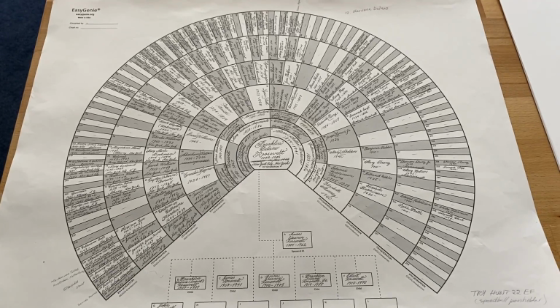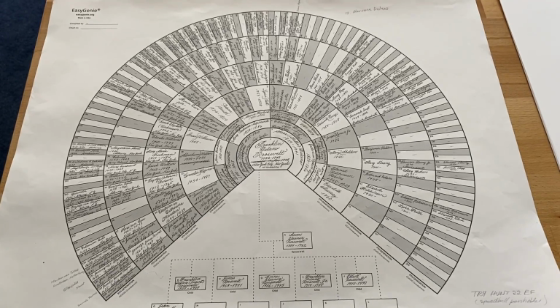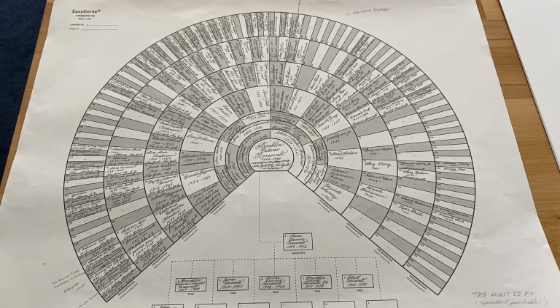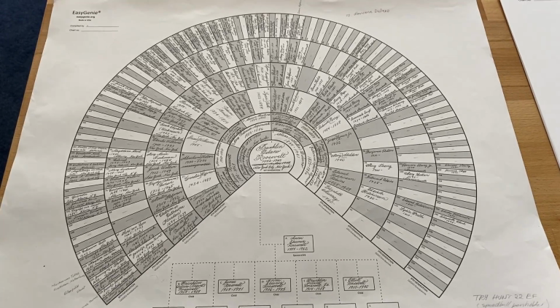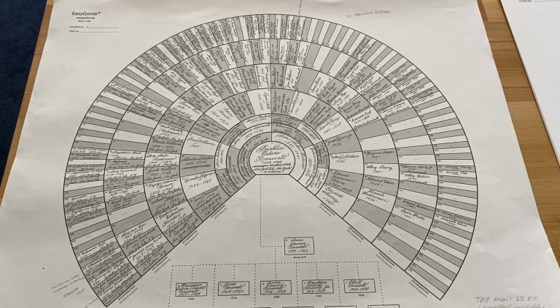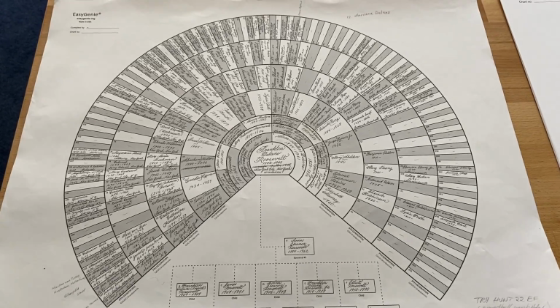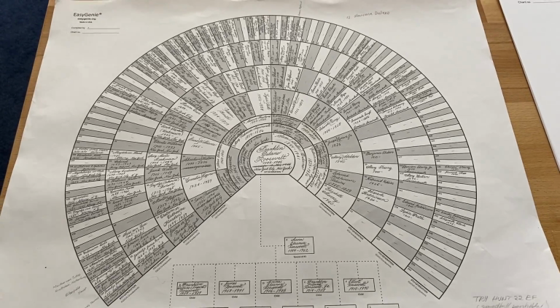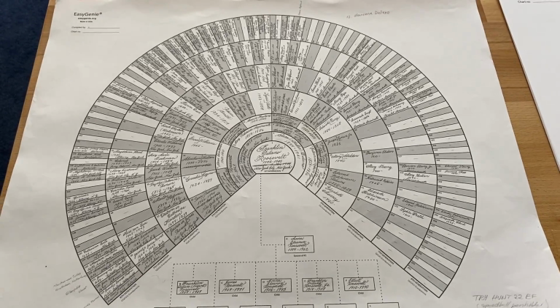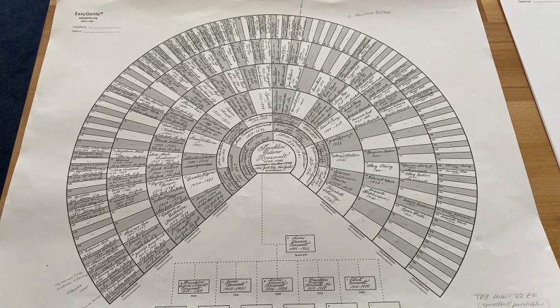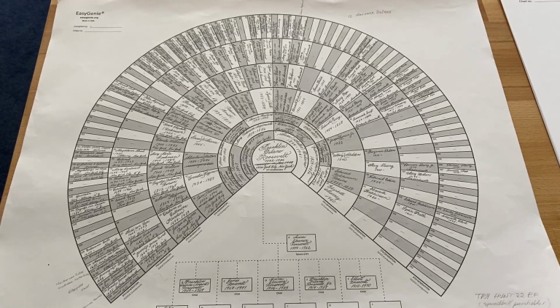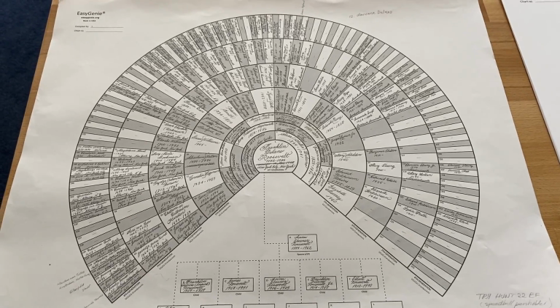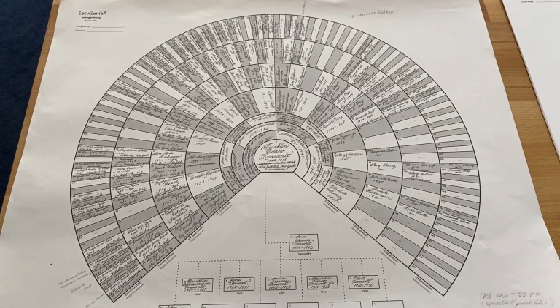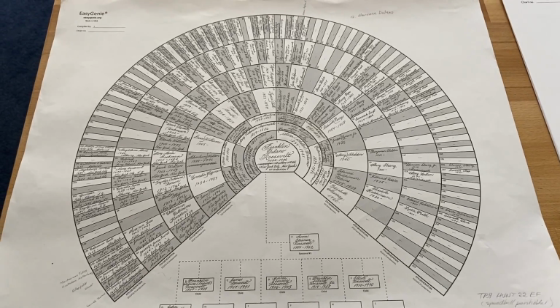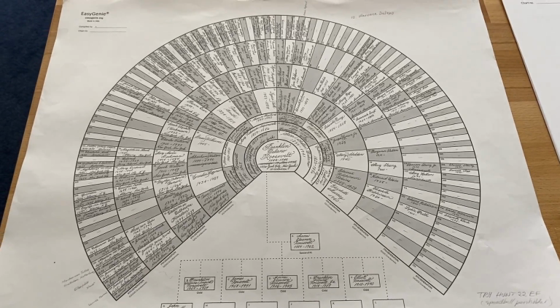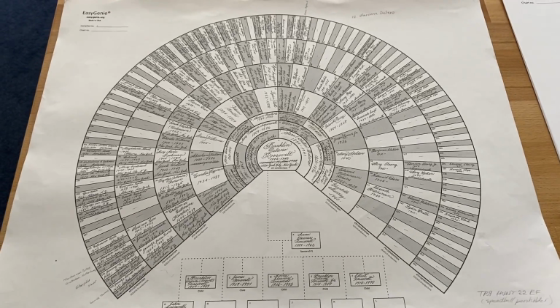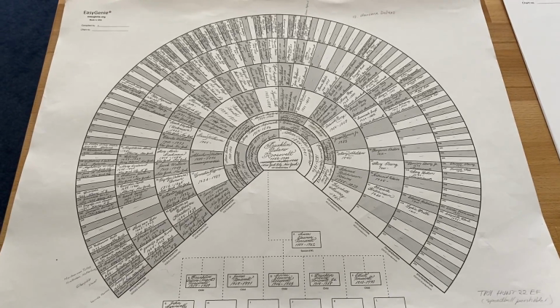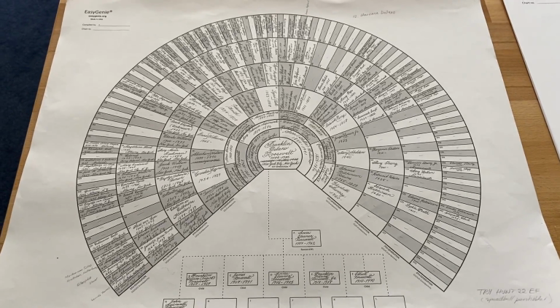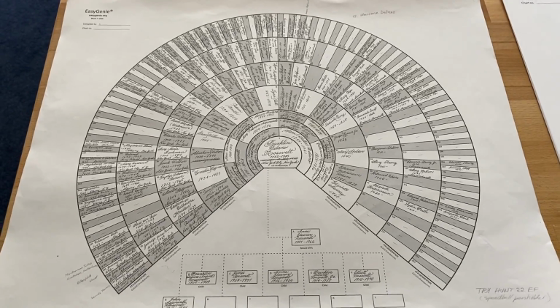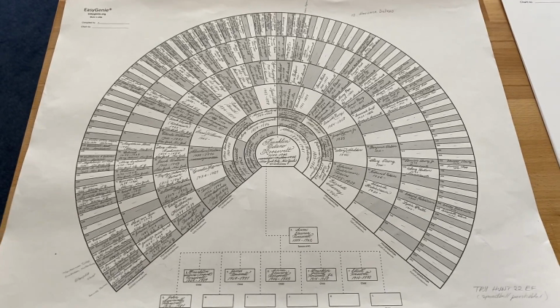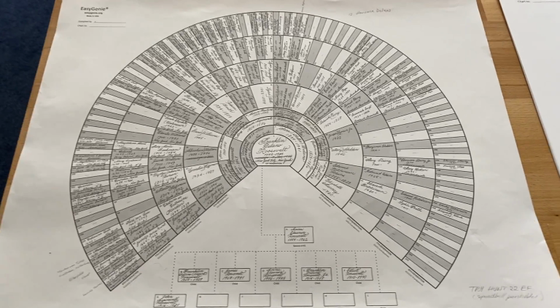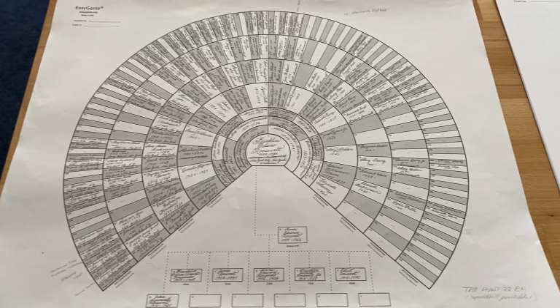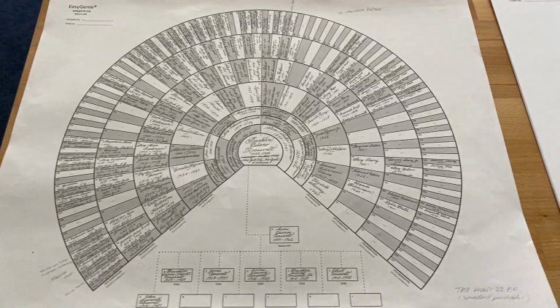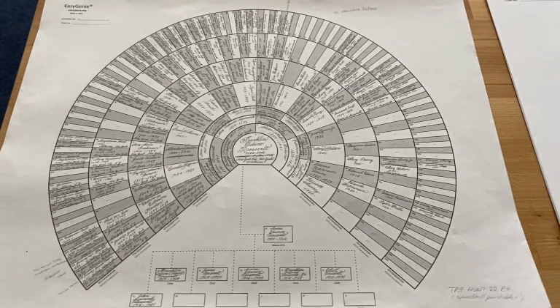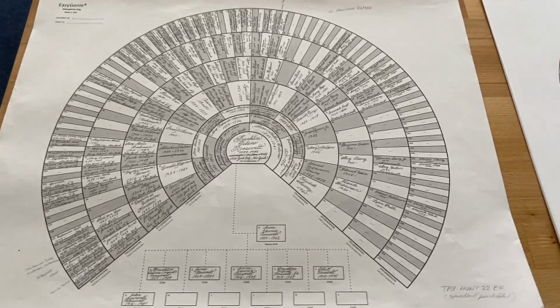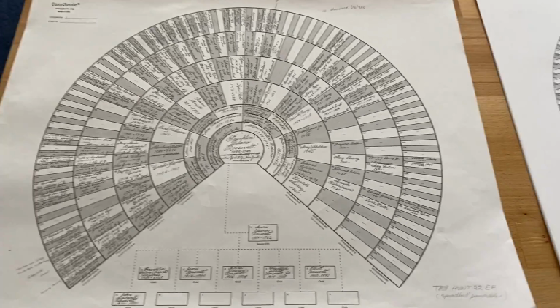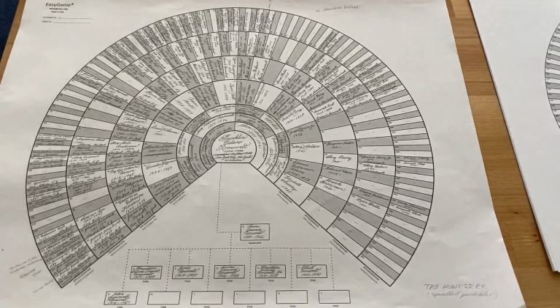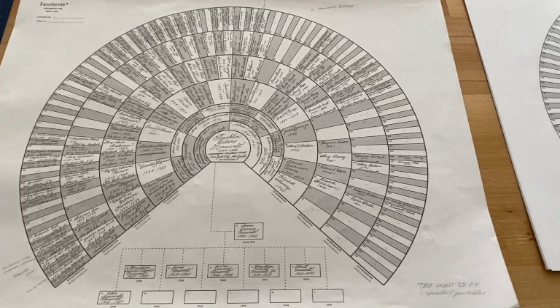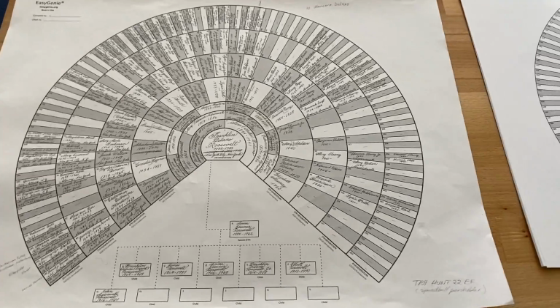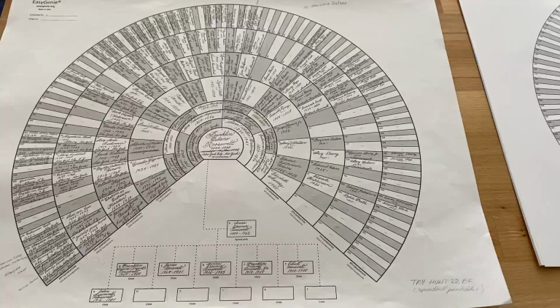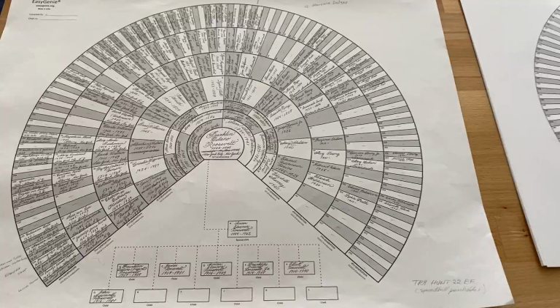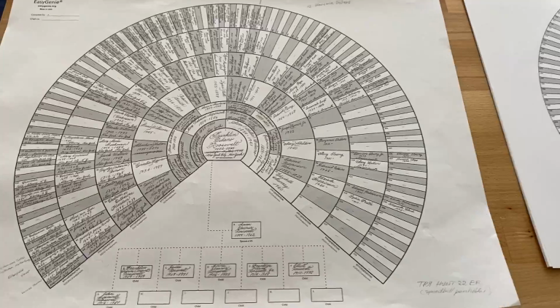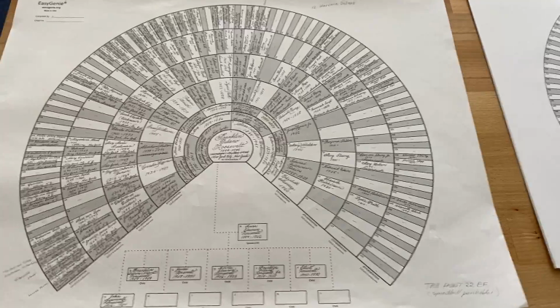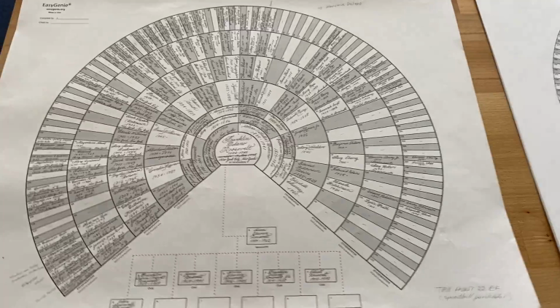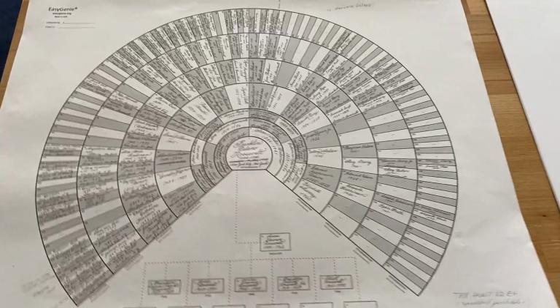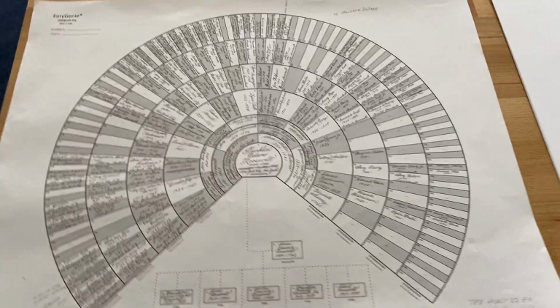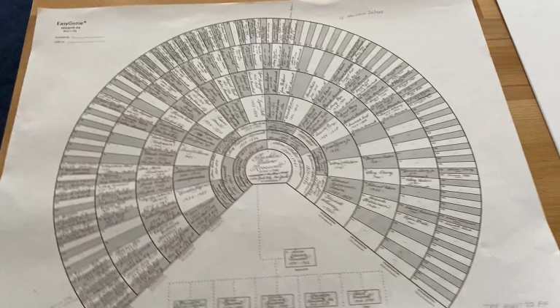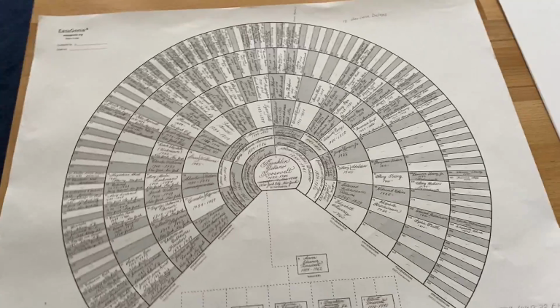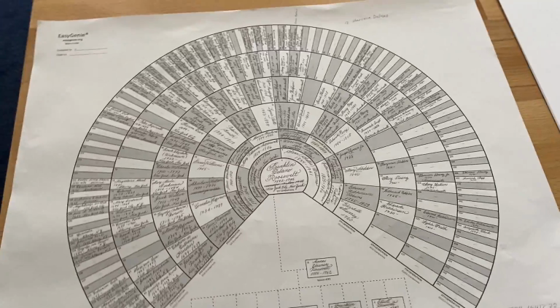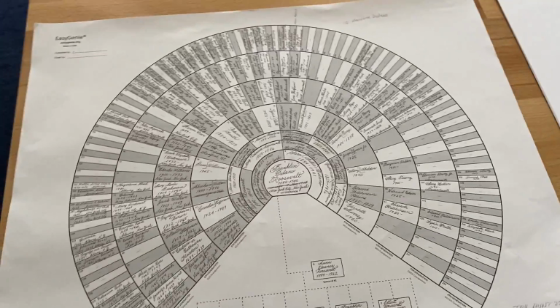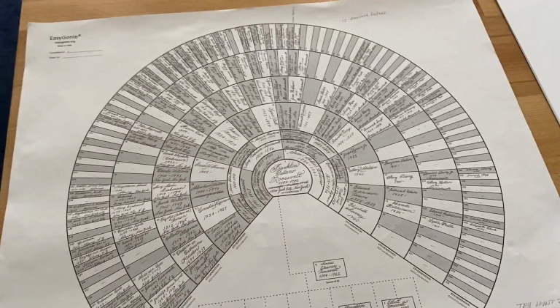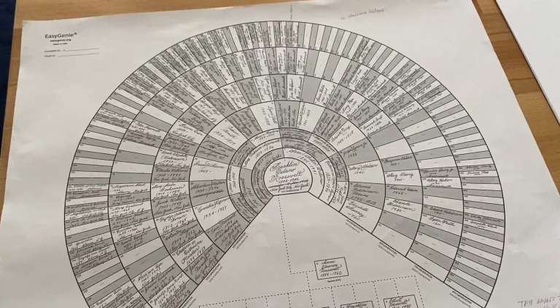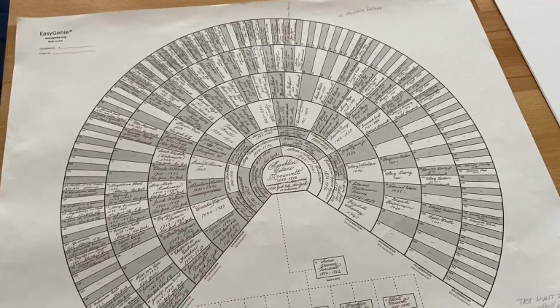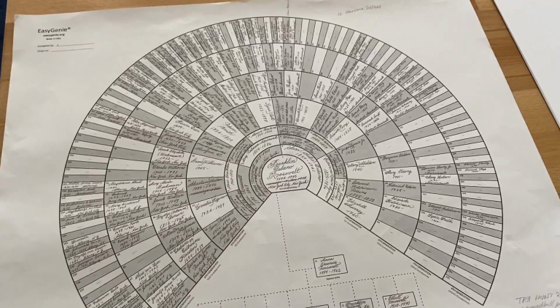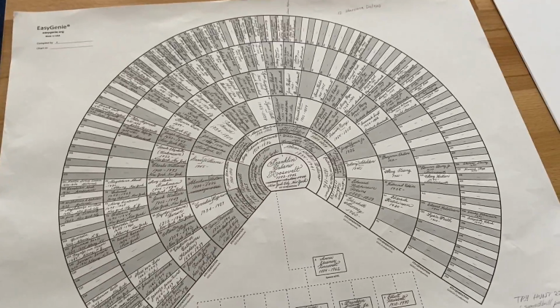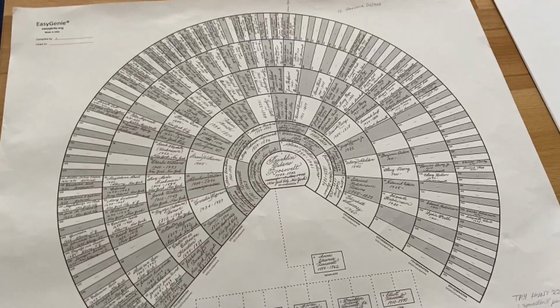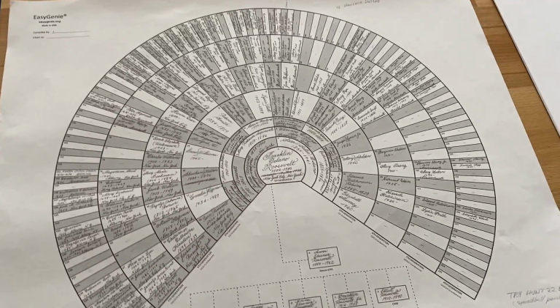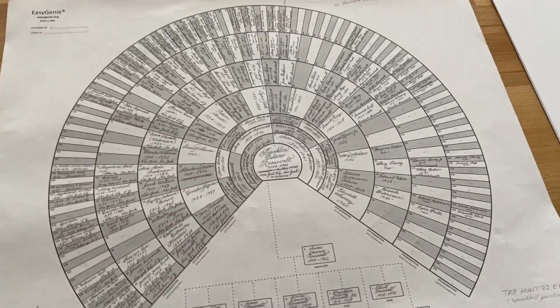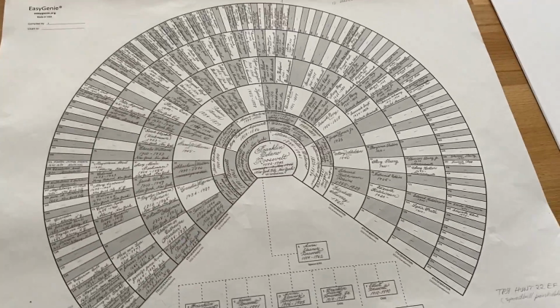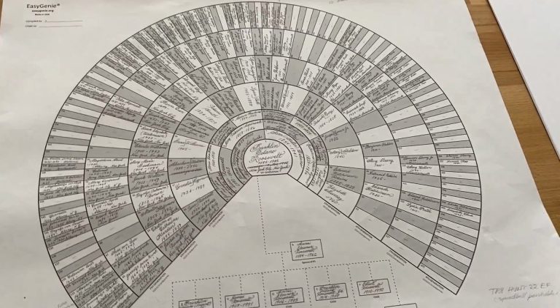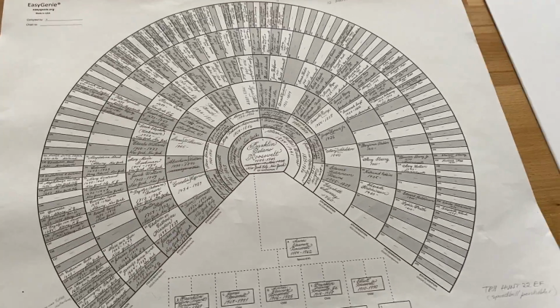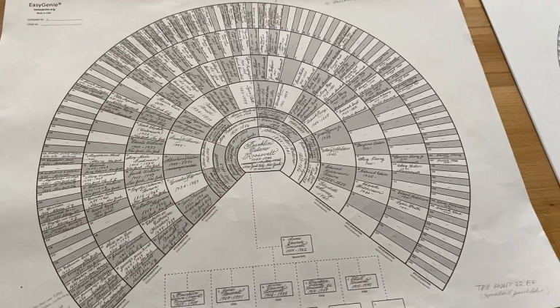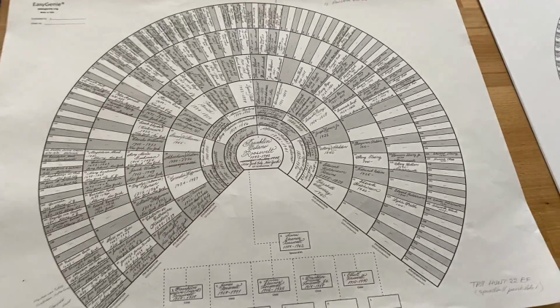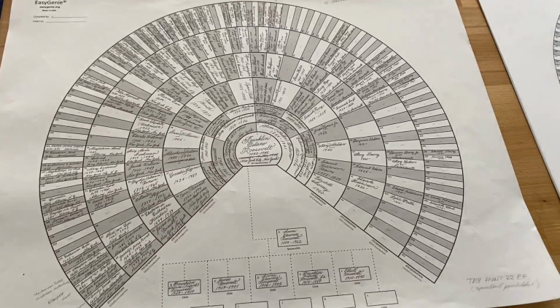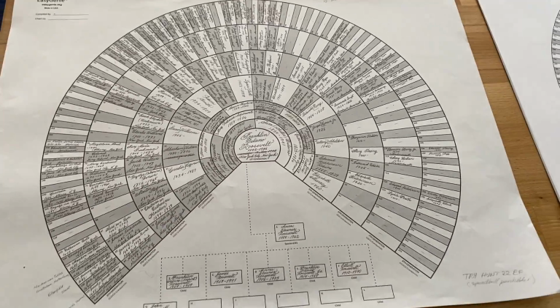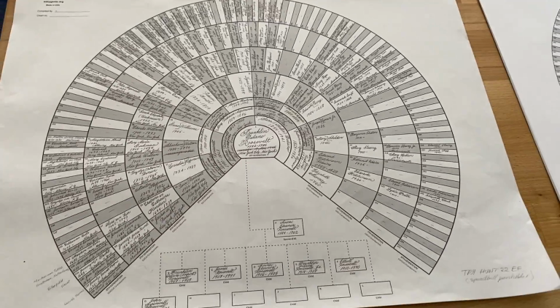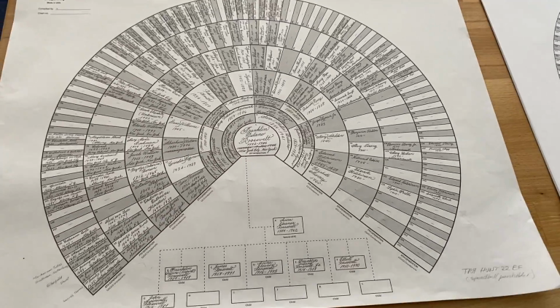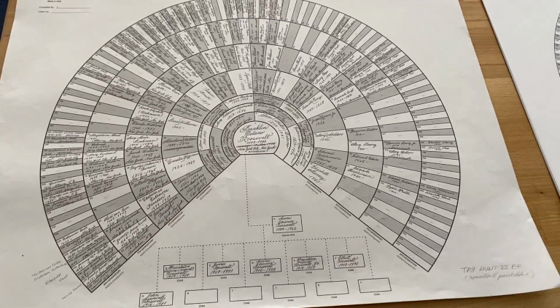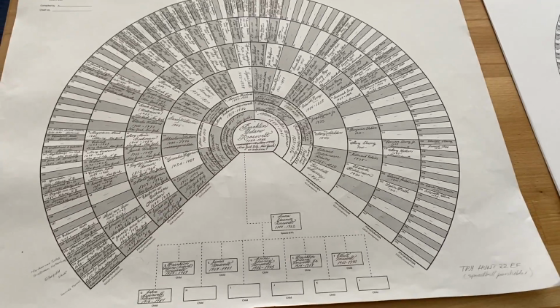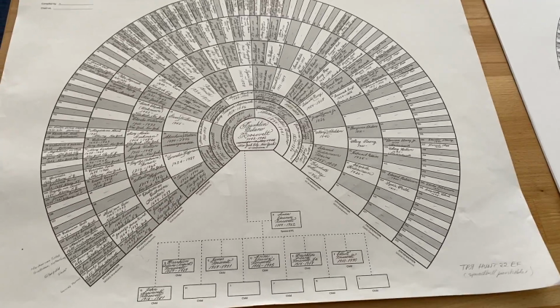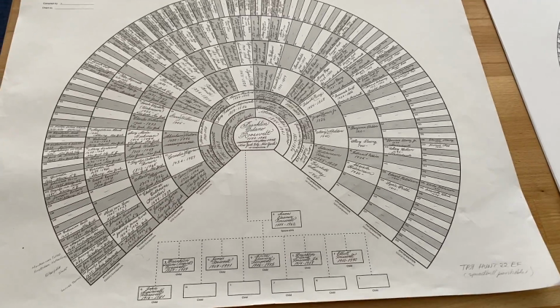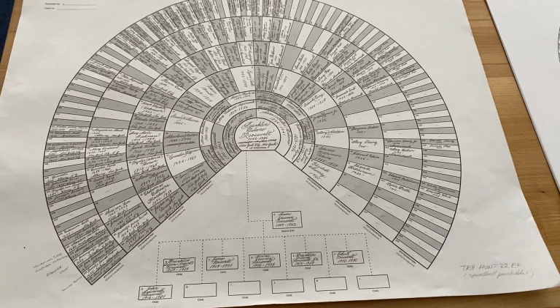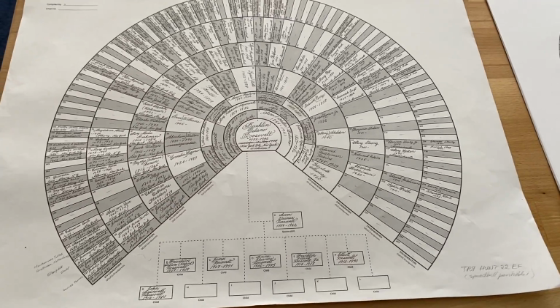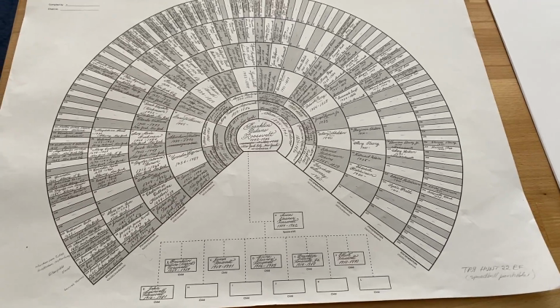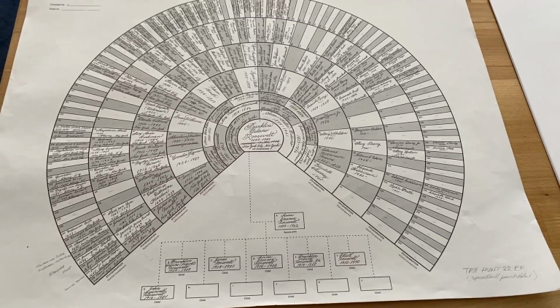Hi, everybody. This is Ian from Easy Genie, and today I'm going to be answering a question: what do our filled-in genealogy charts and forms look like?